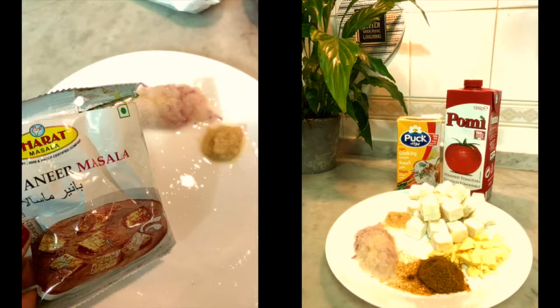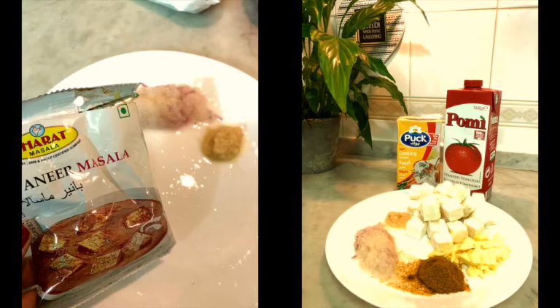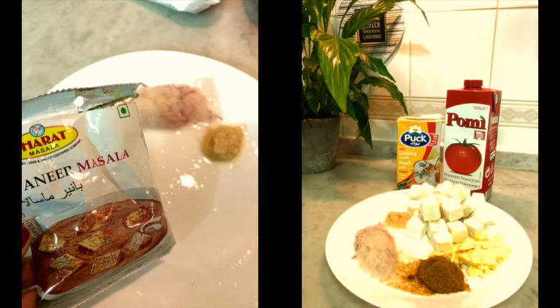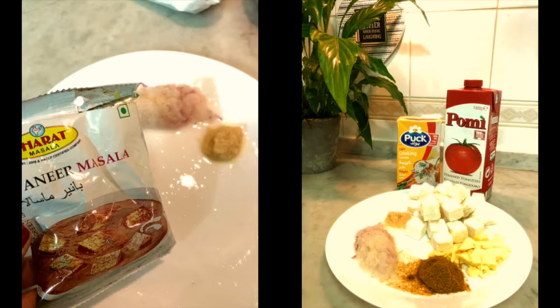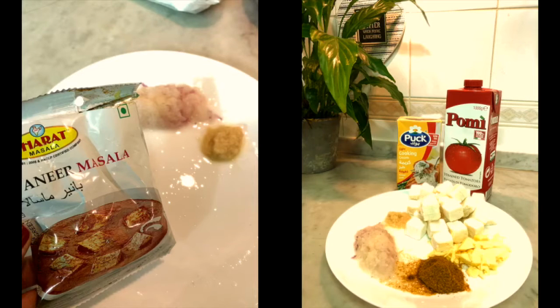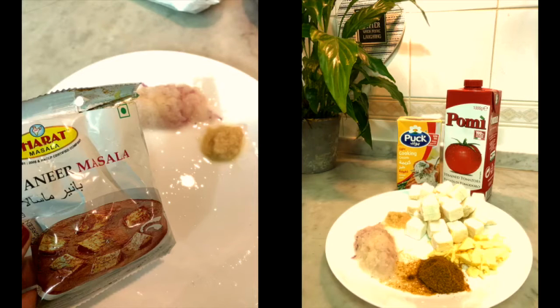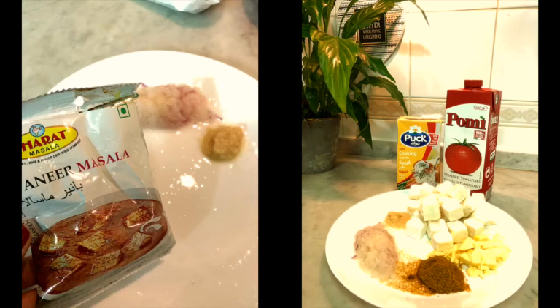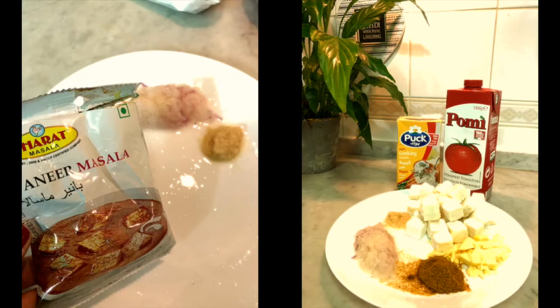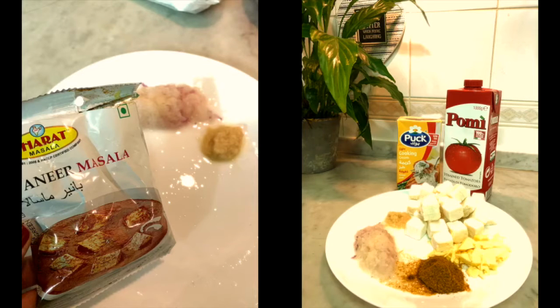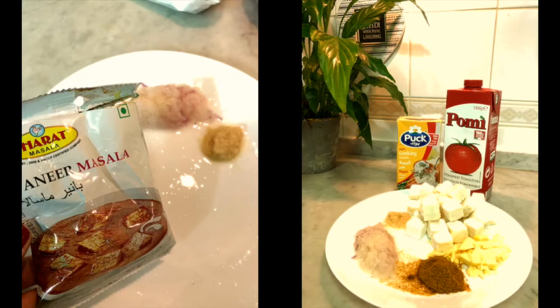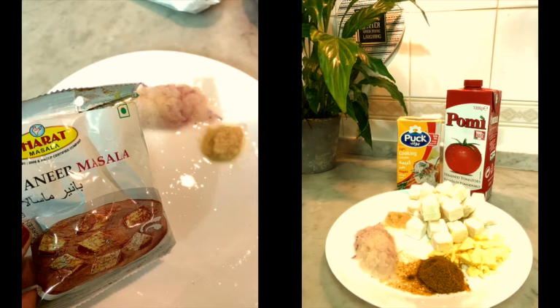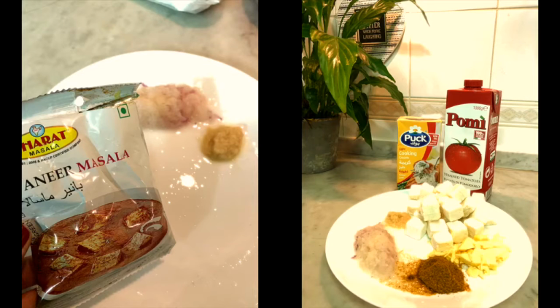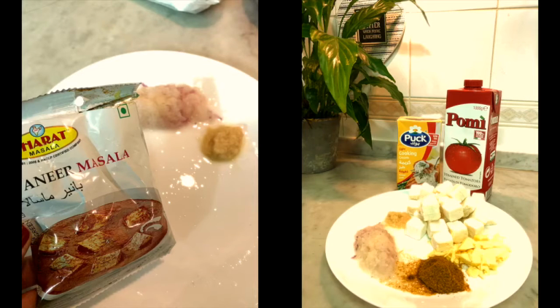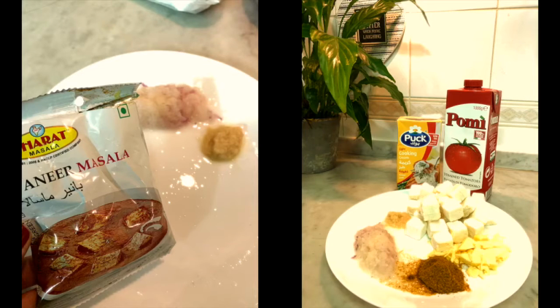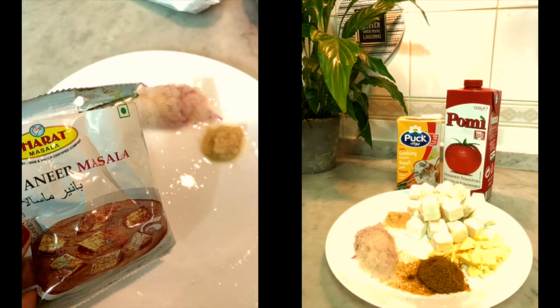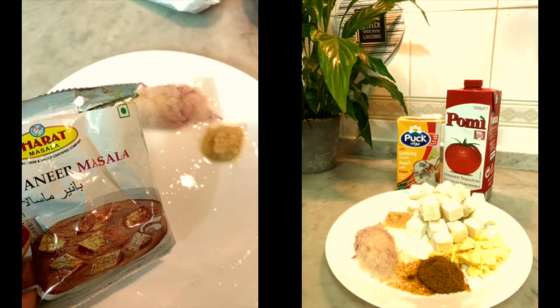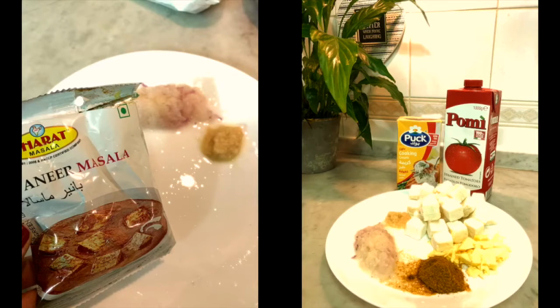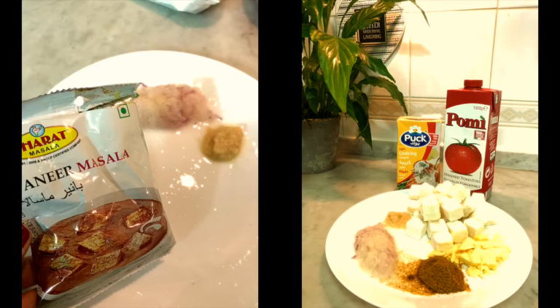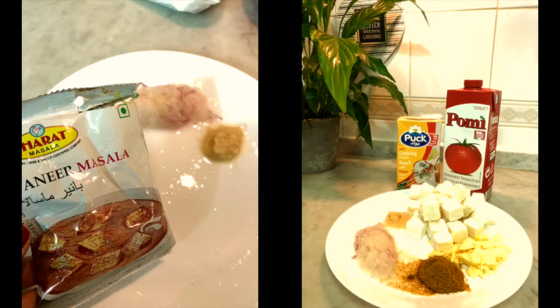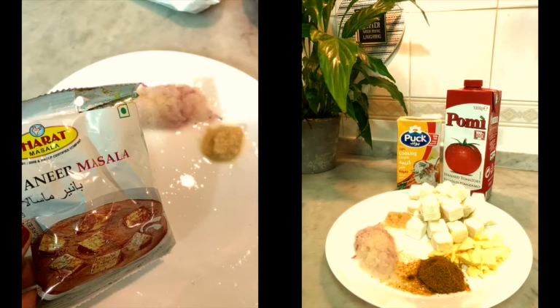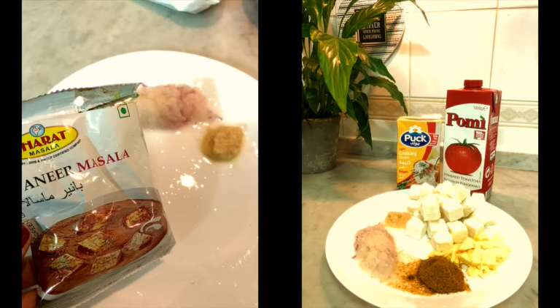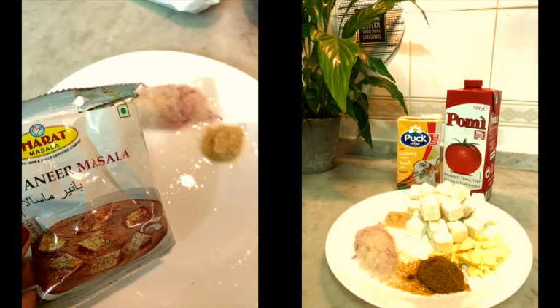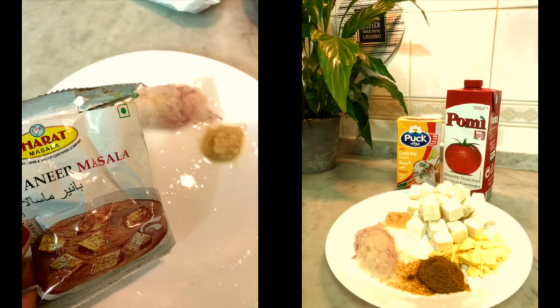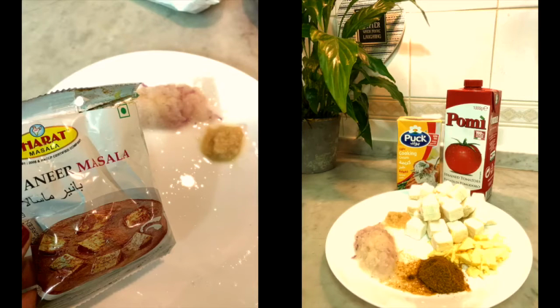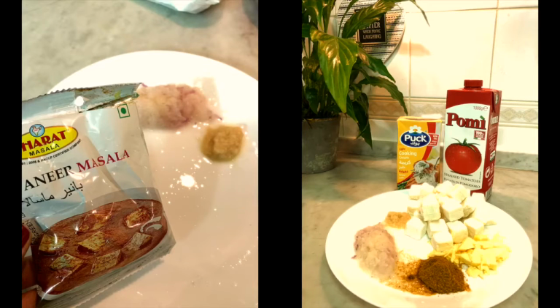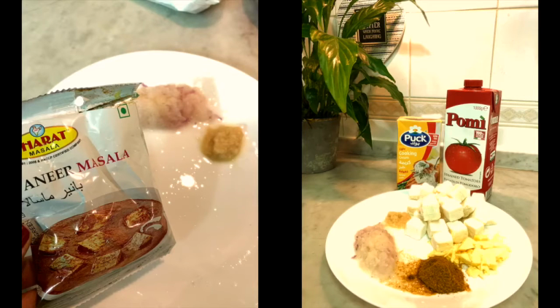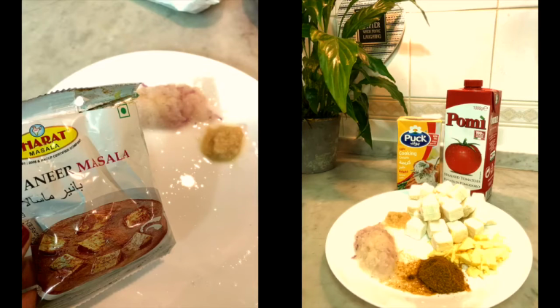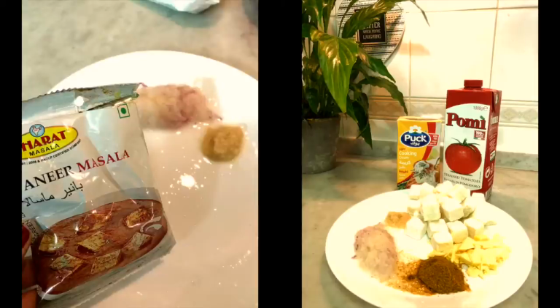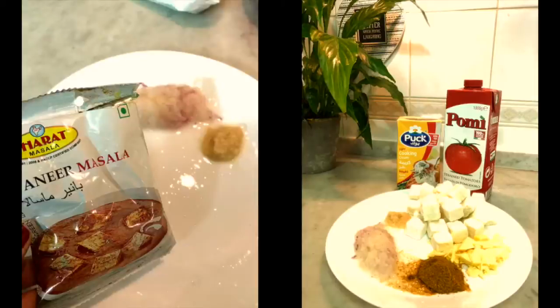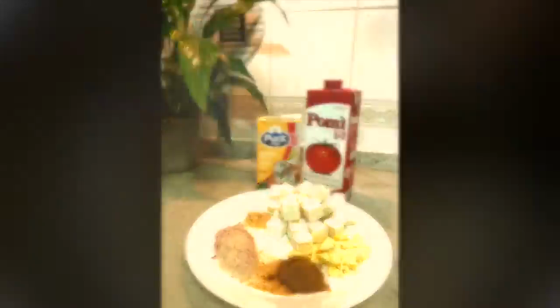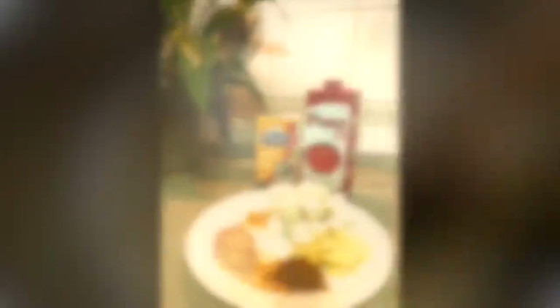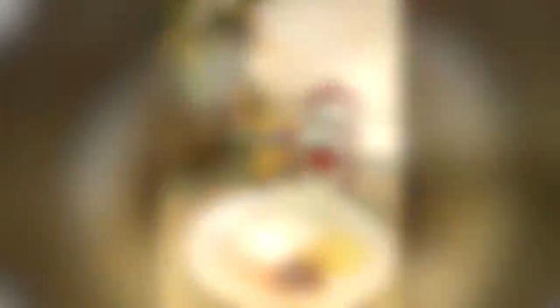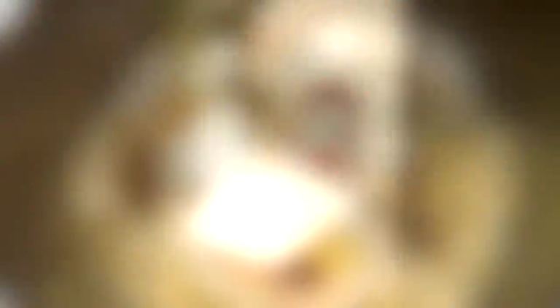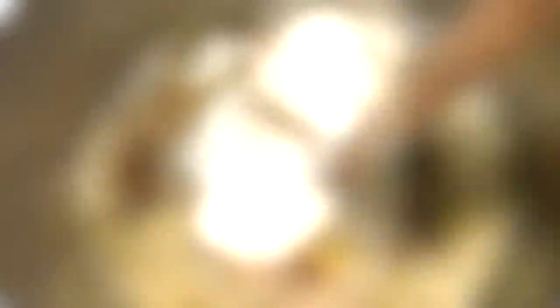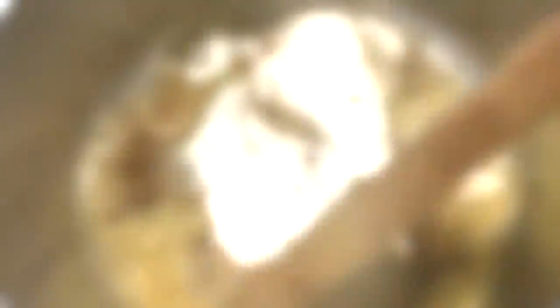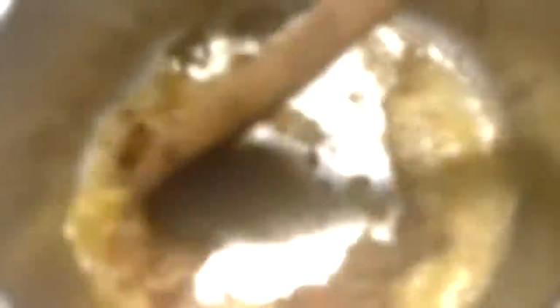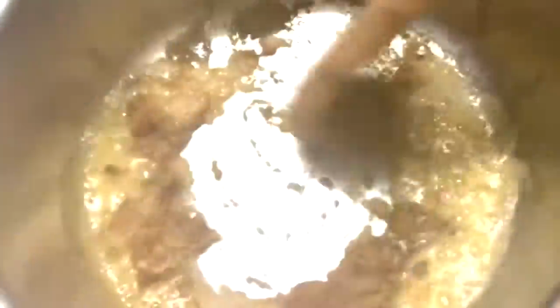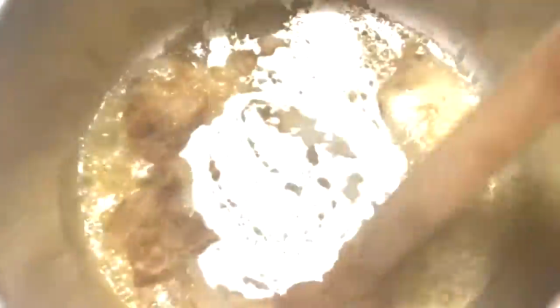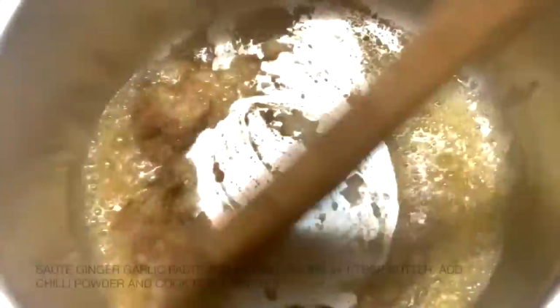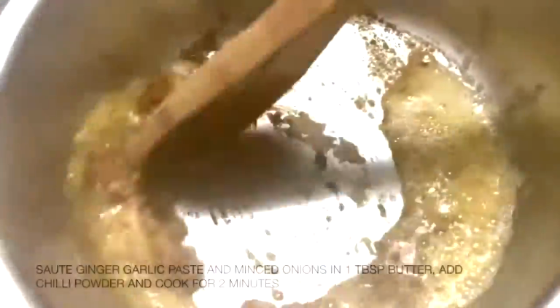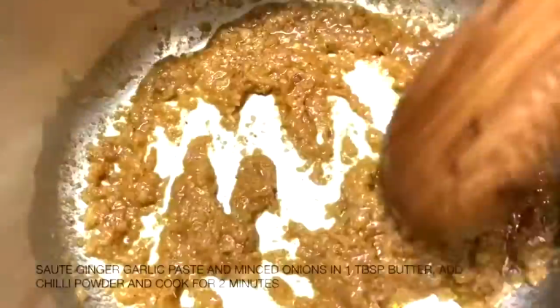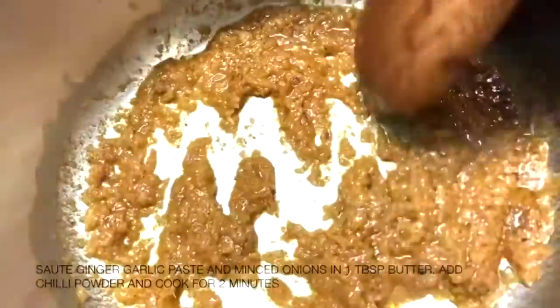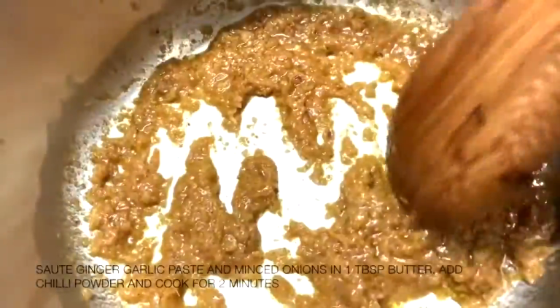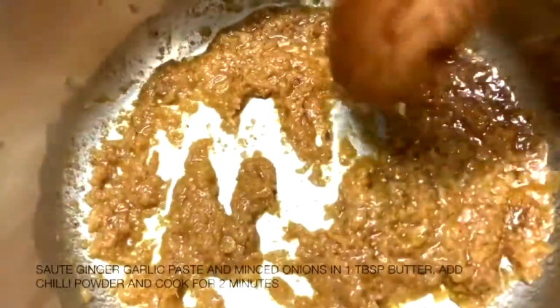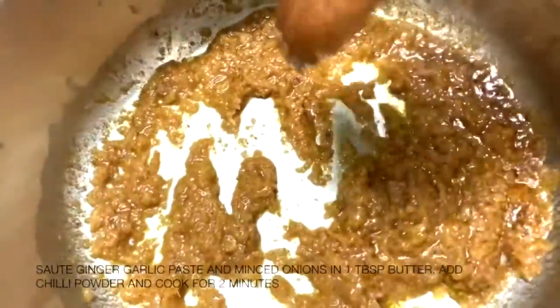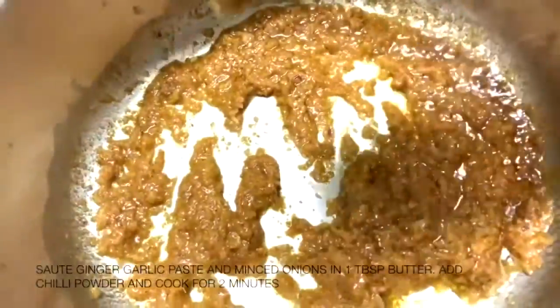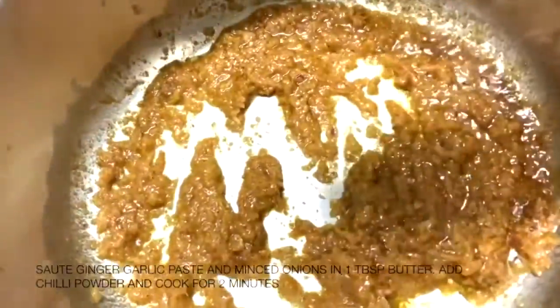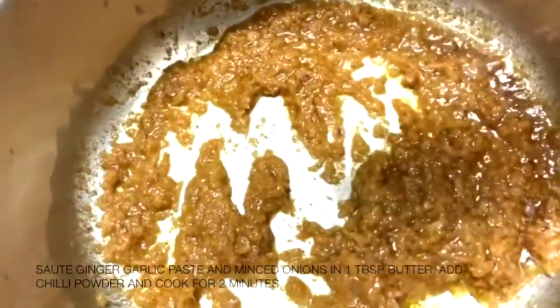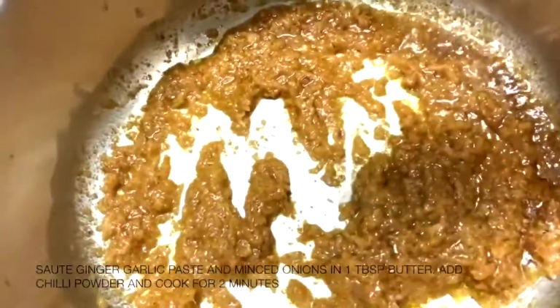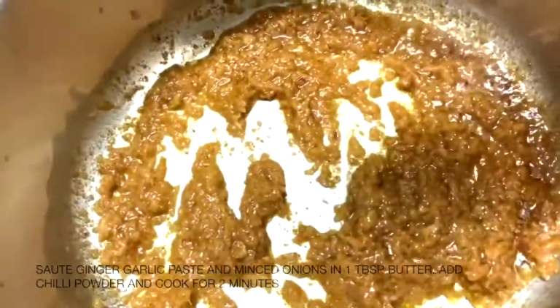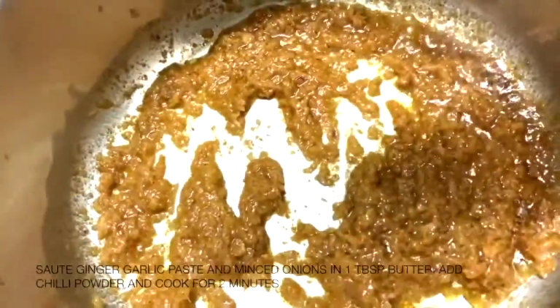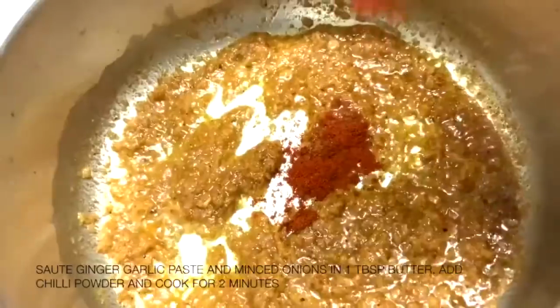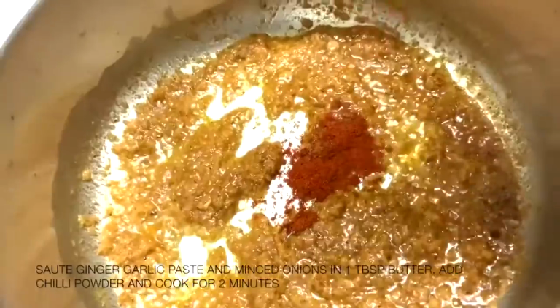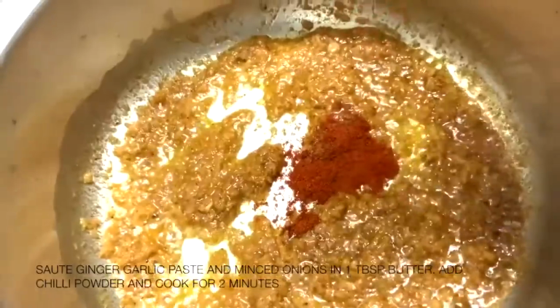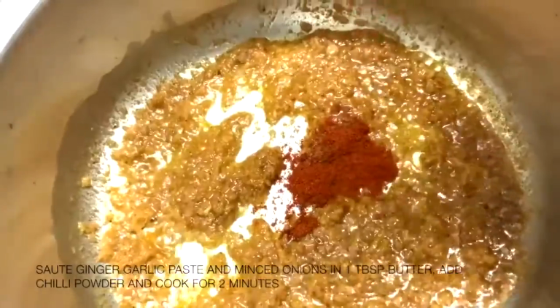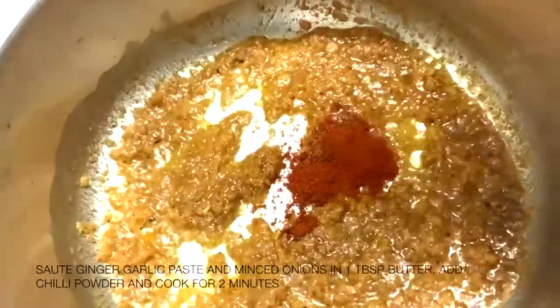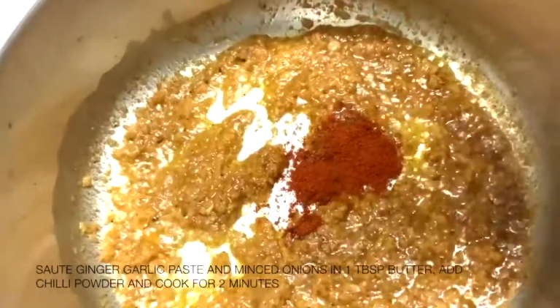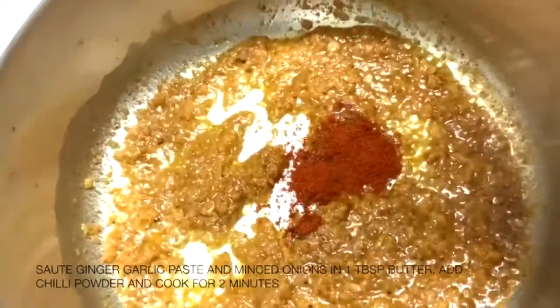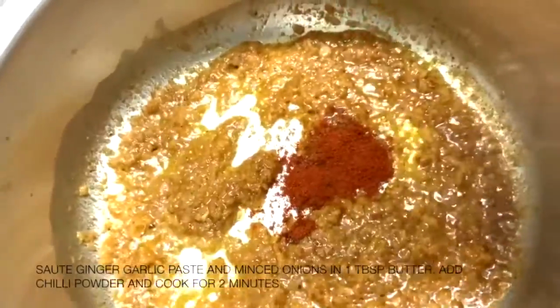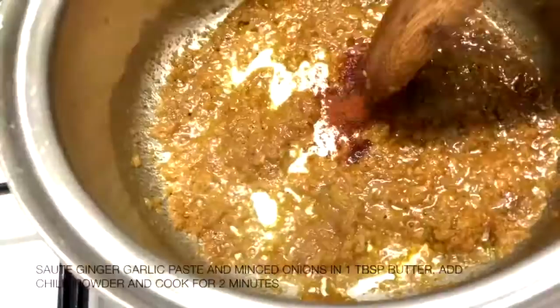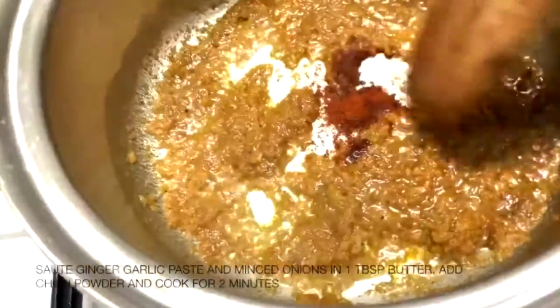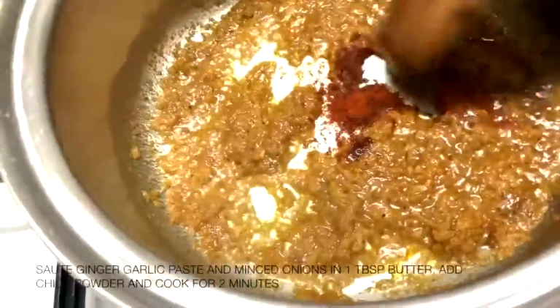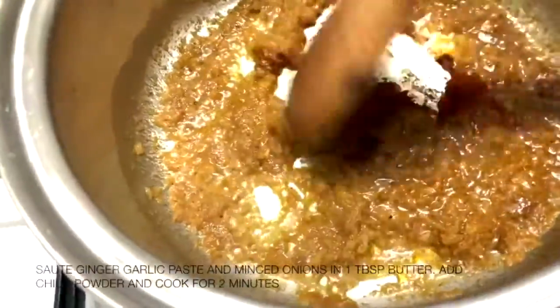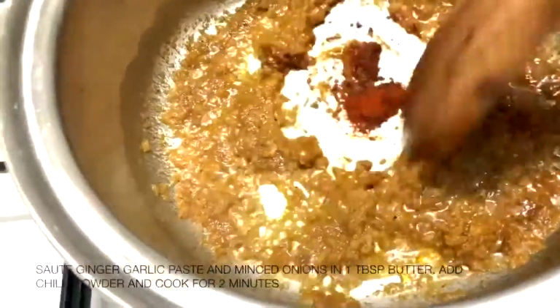And in case you're interested to know the brands, this is what I used.